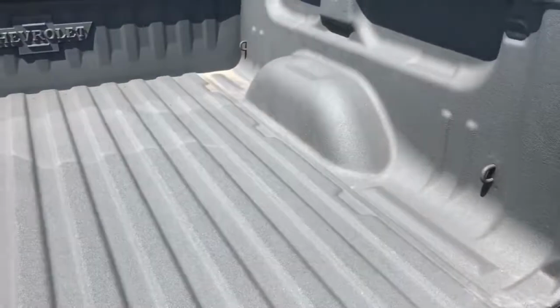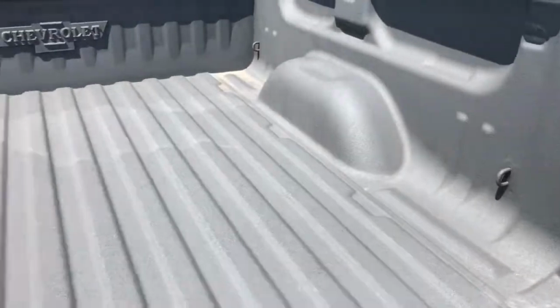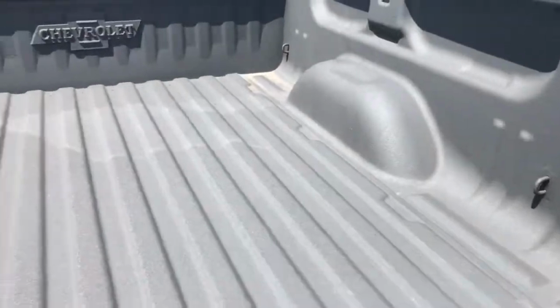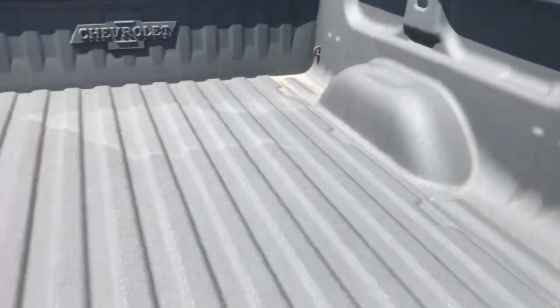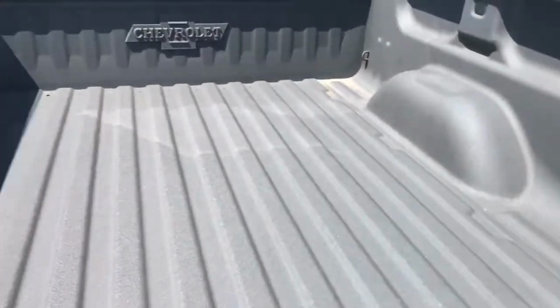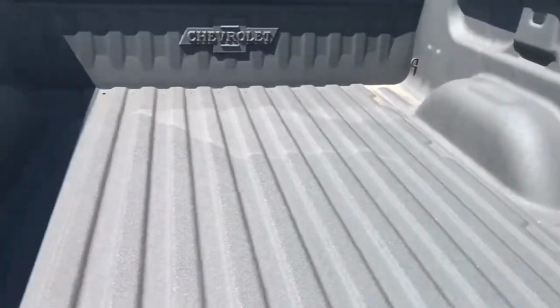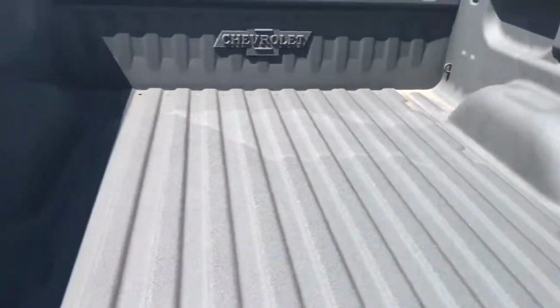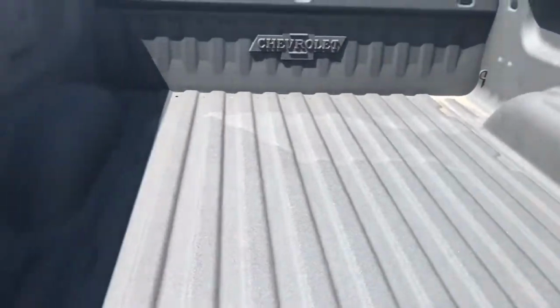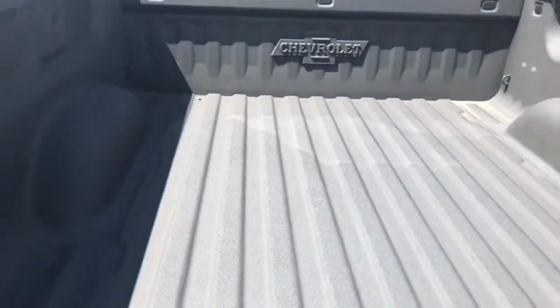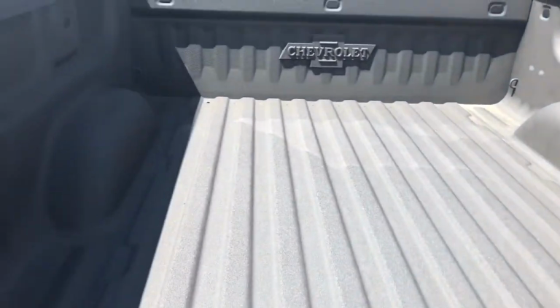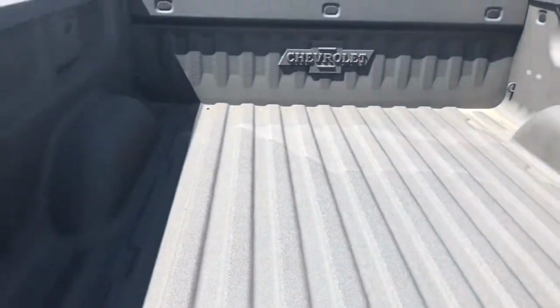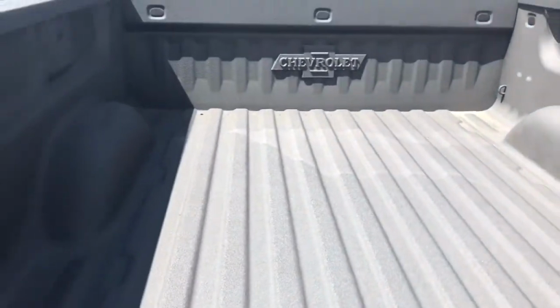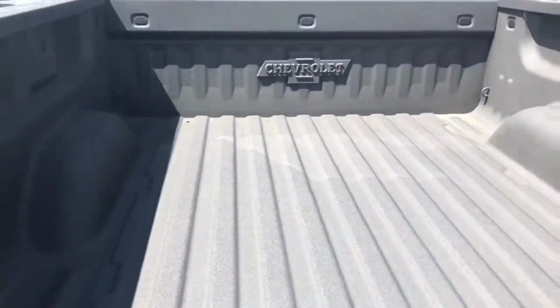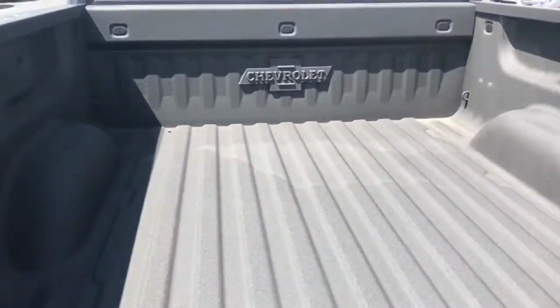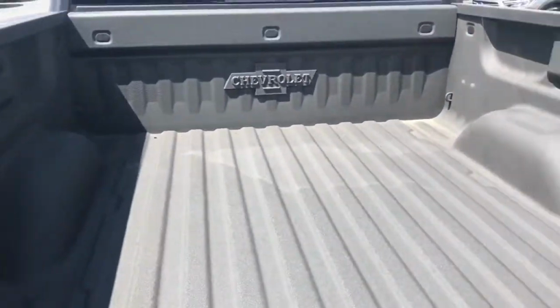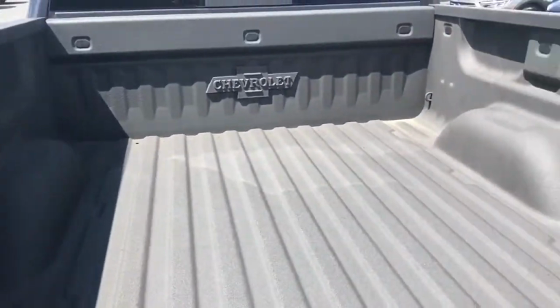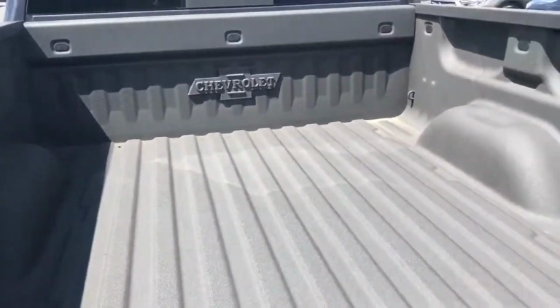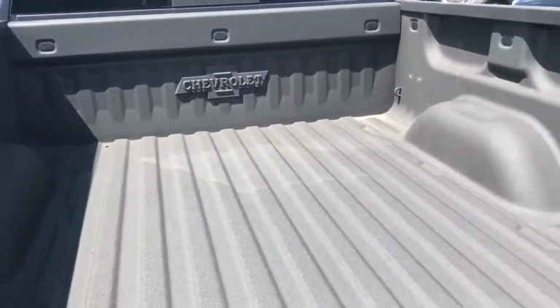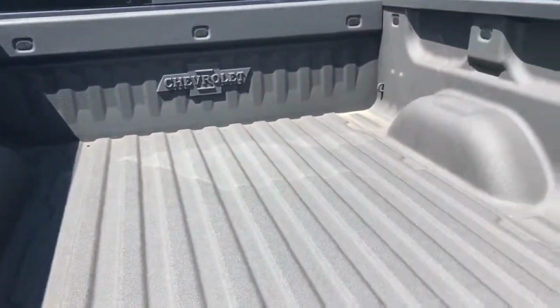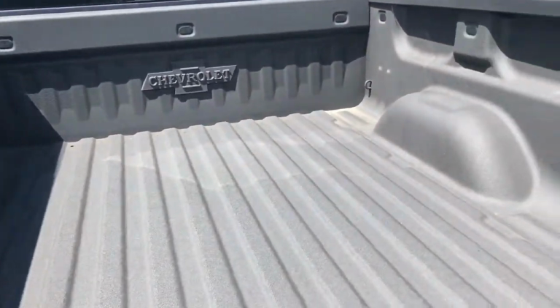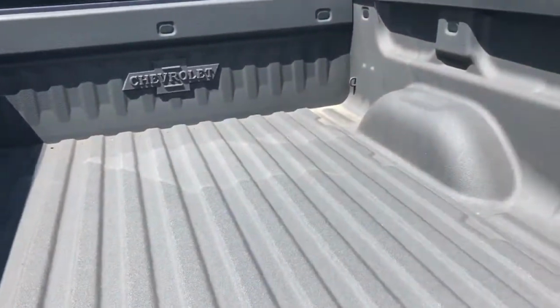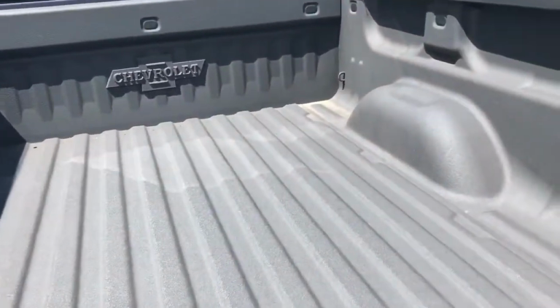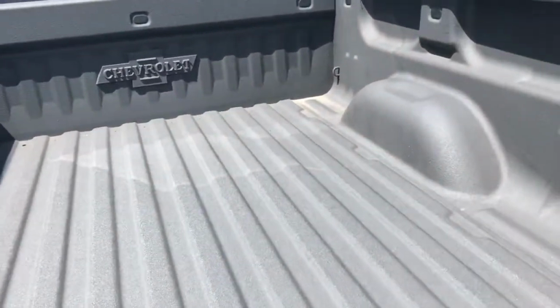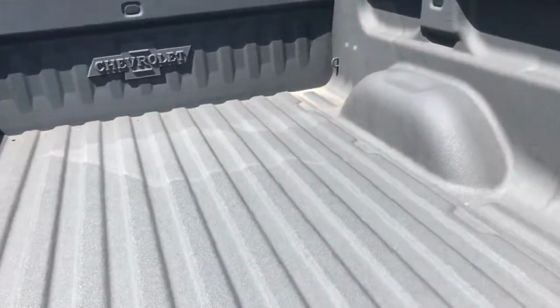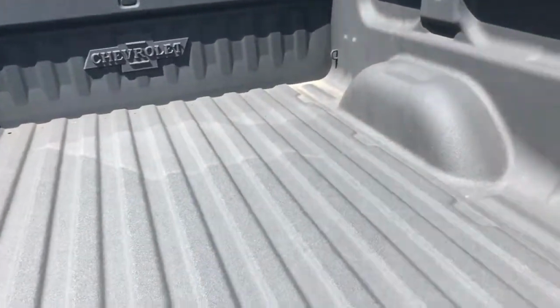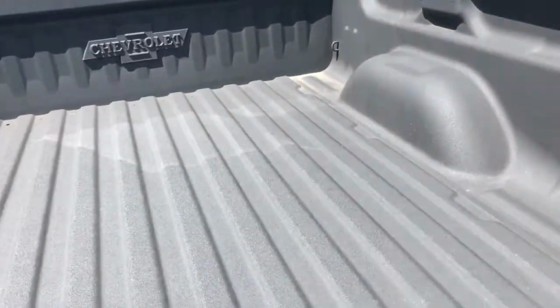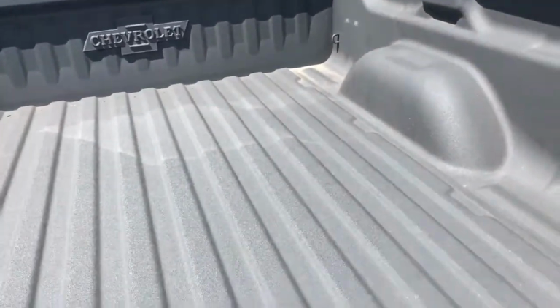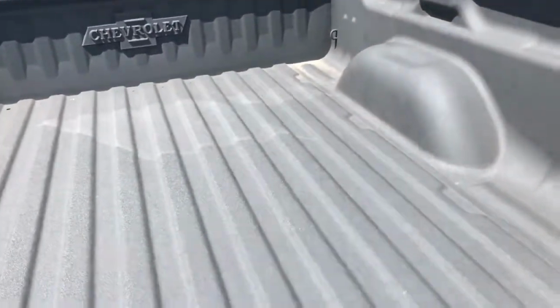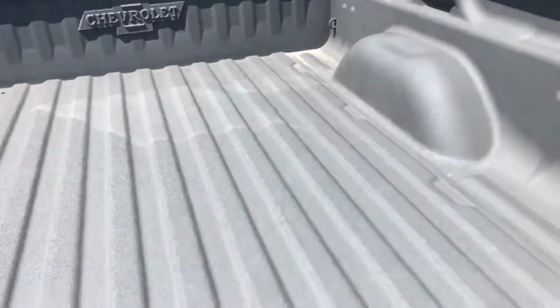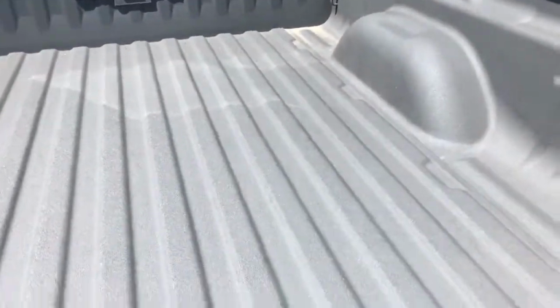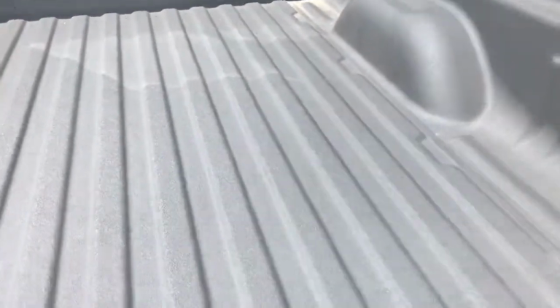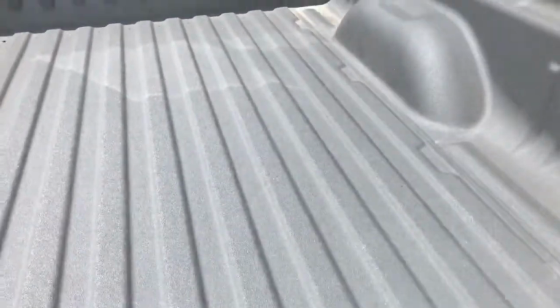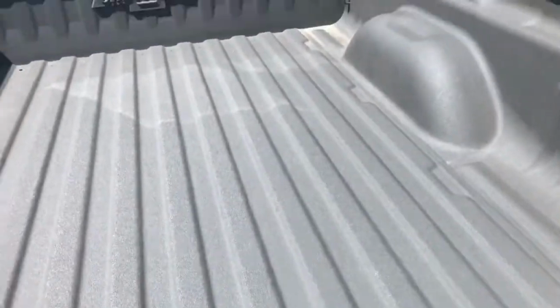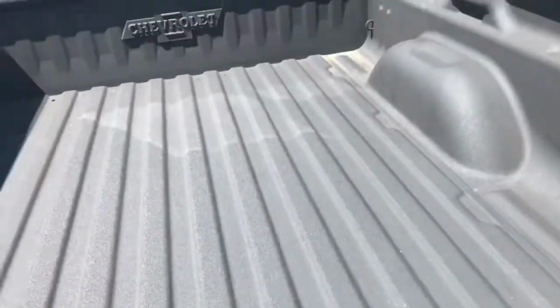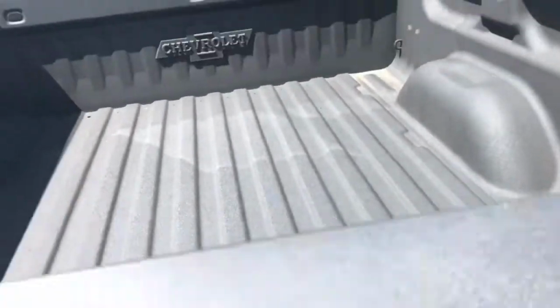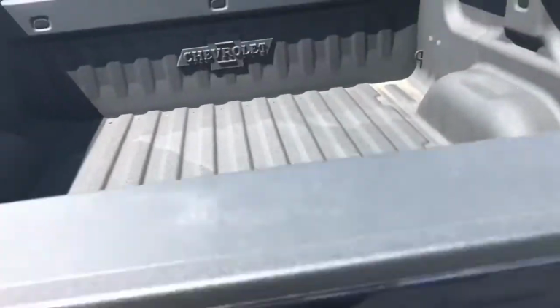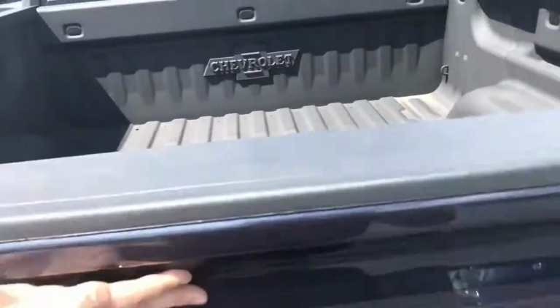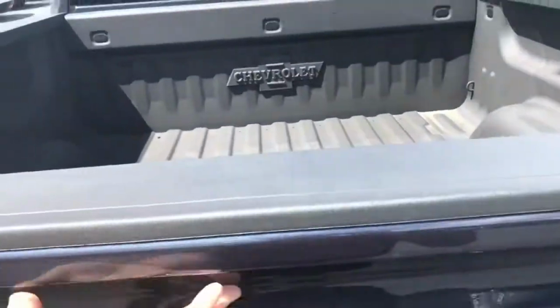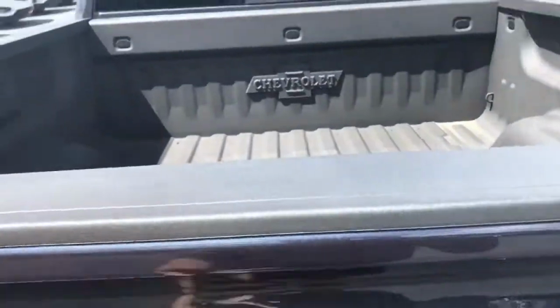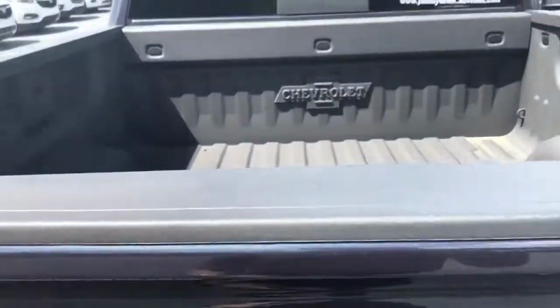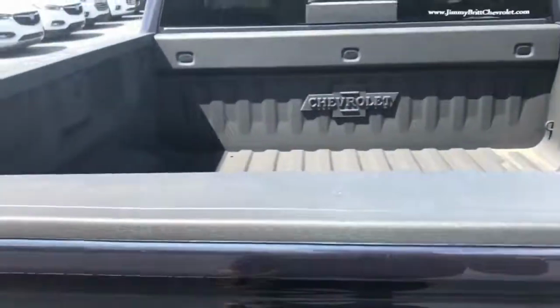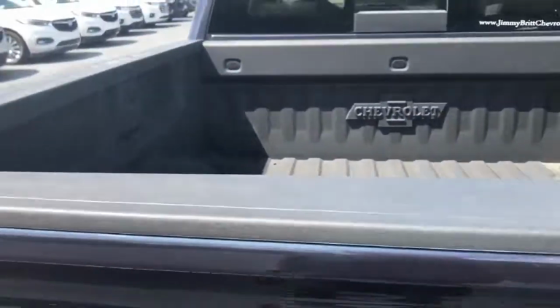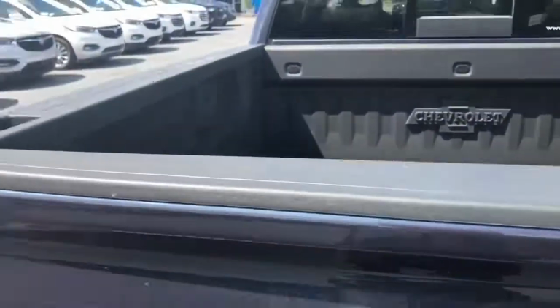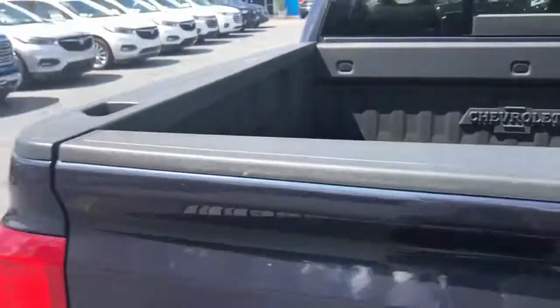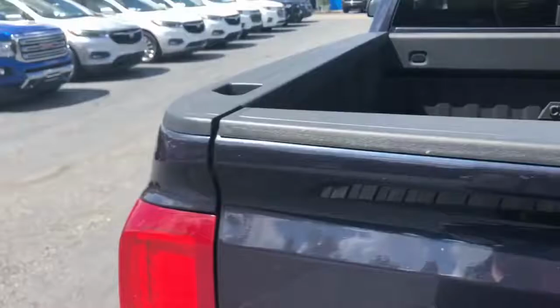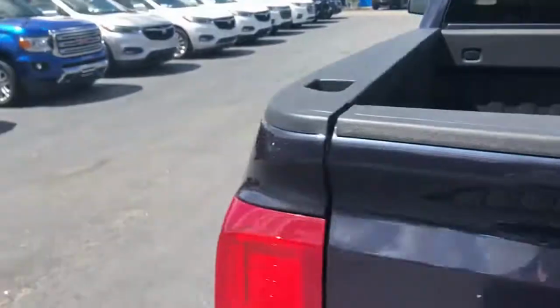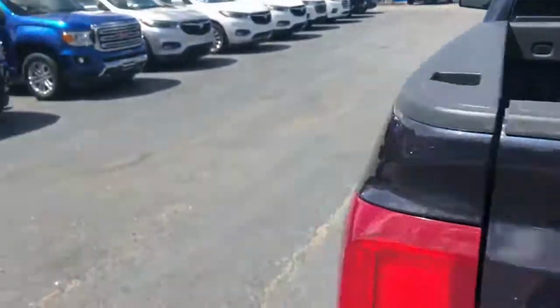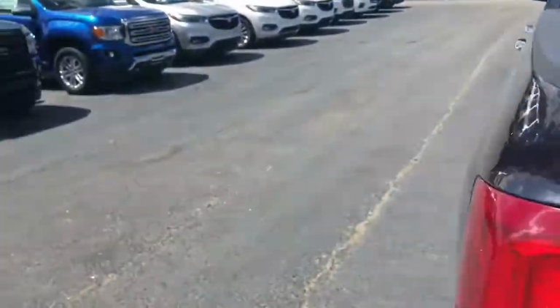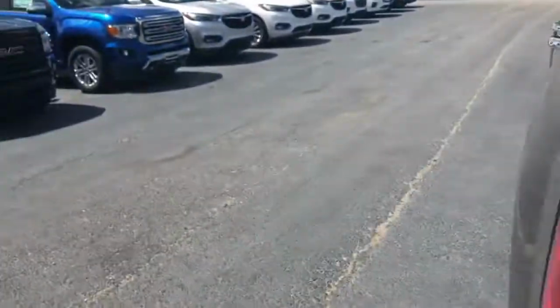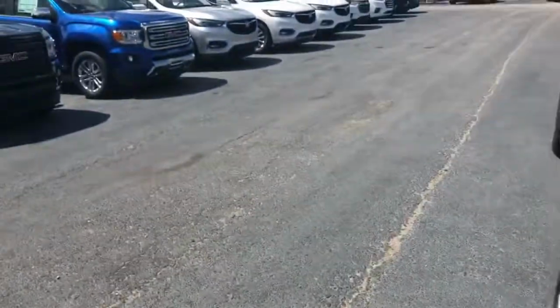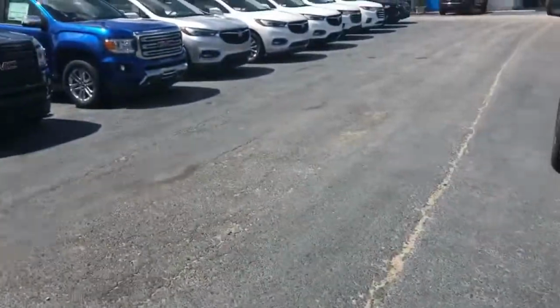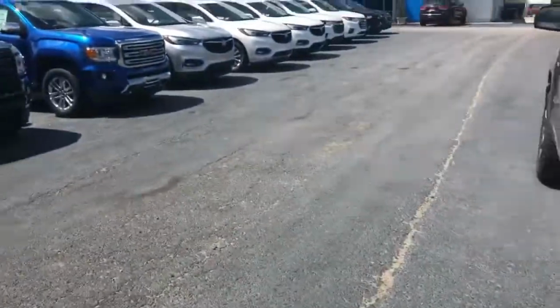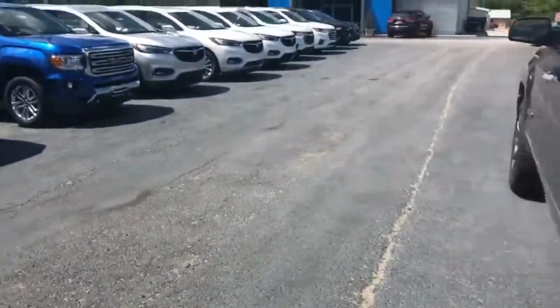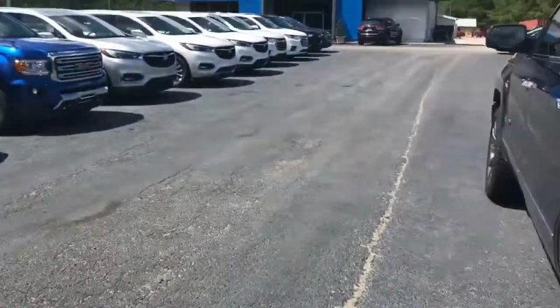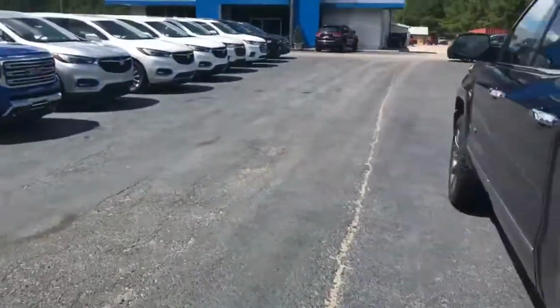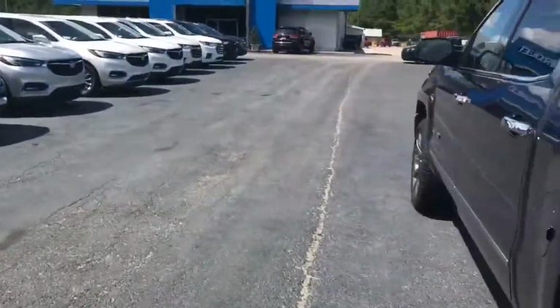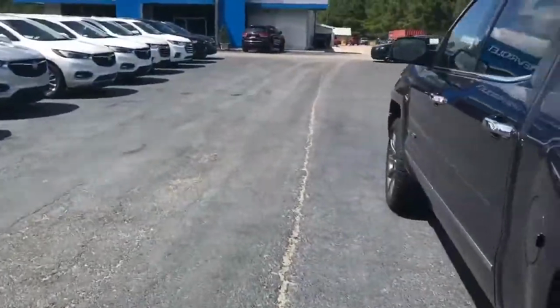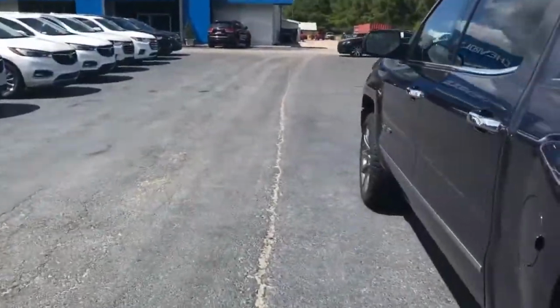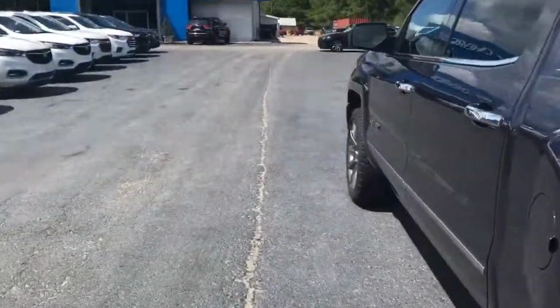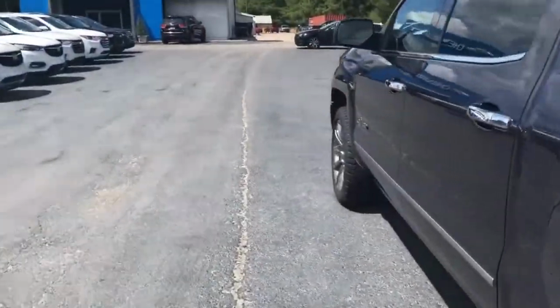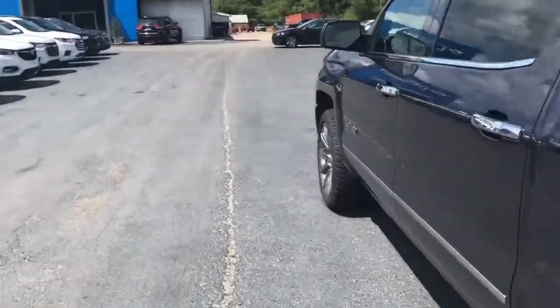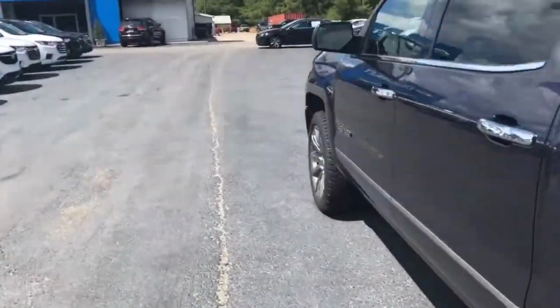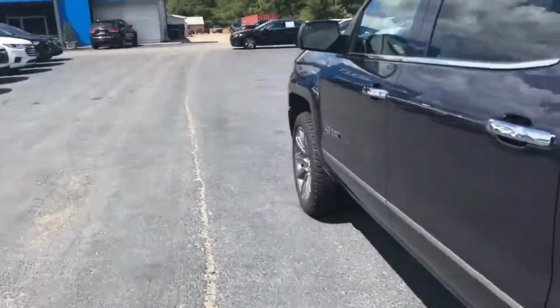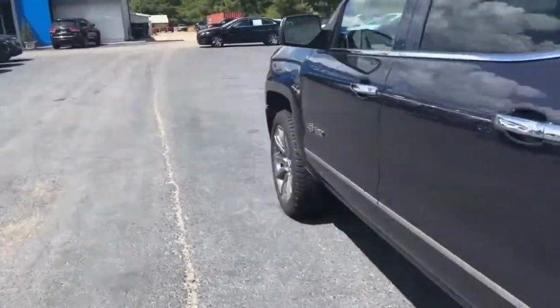You do have the spray-in bed liner with that Chevrolet emblem on there — that'll keep the scratches away and keep this truck looking nice and neat.